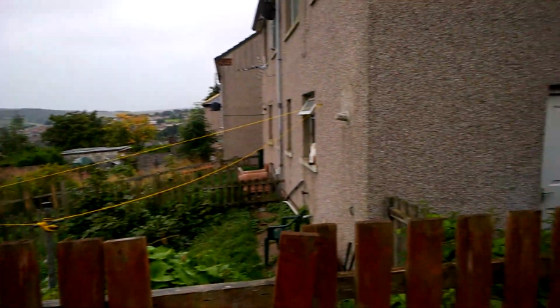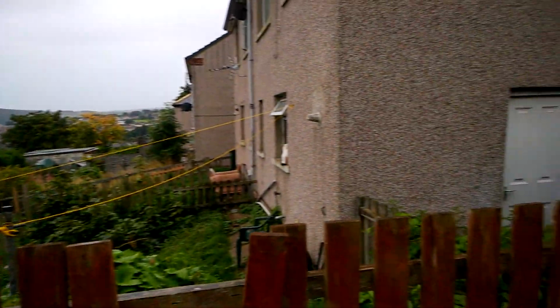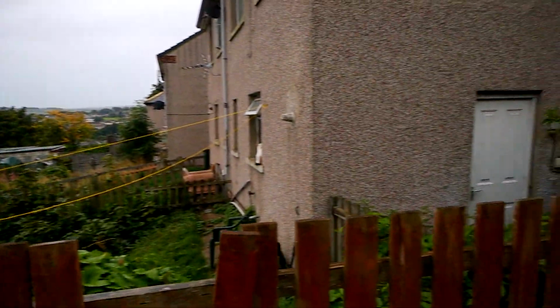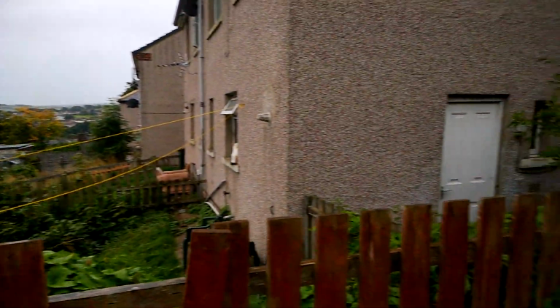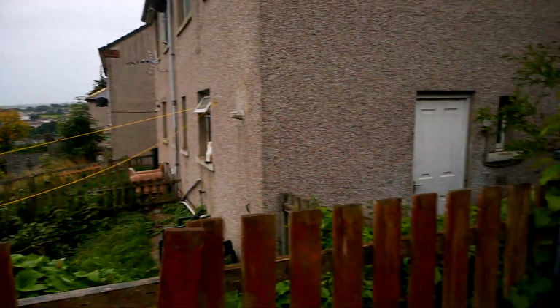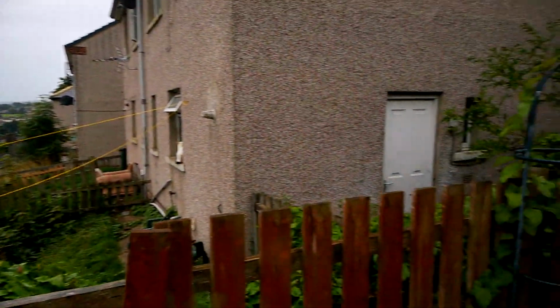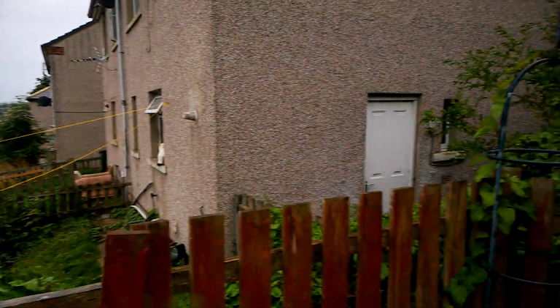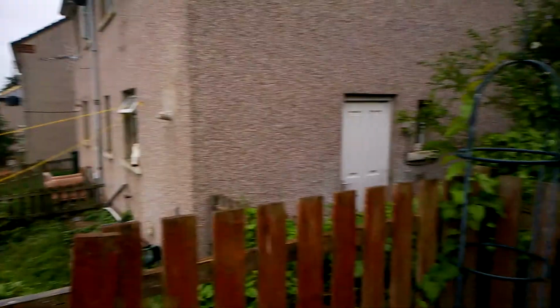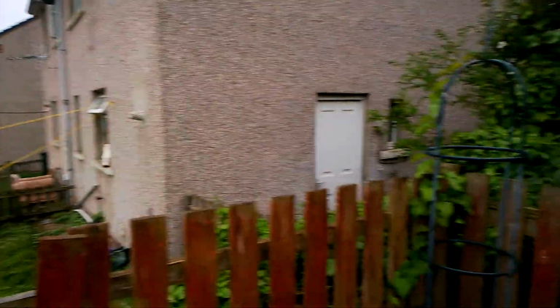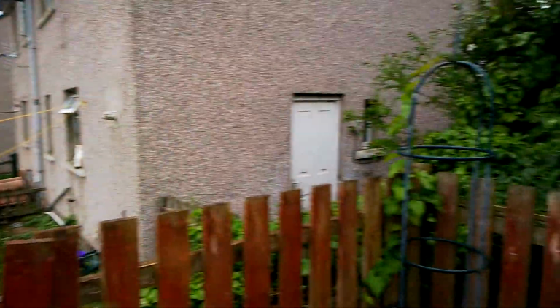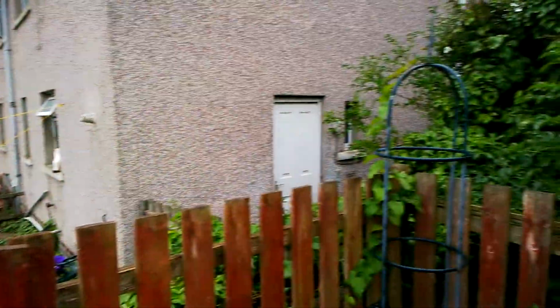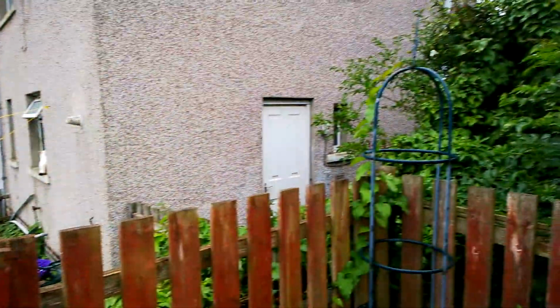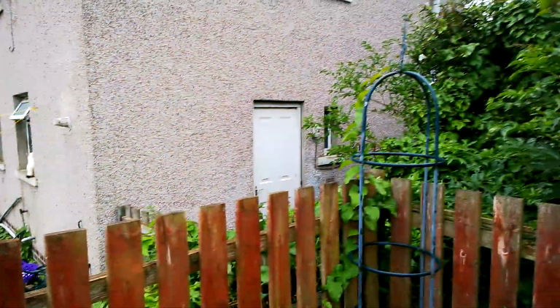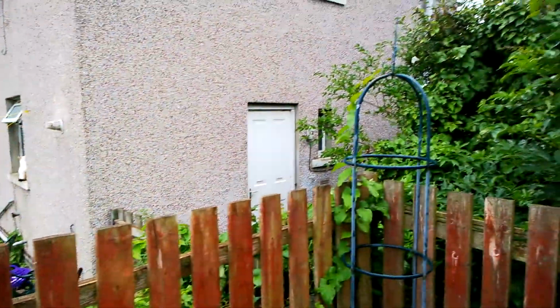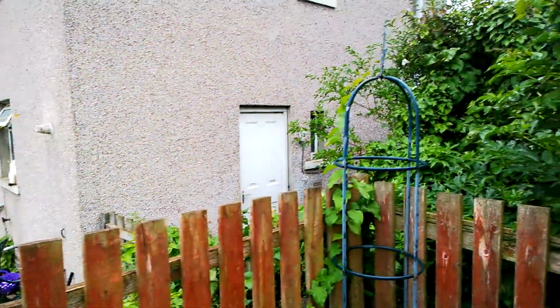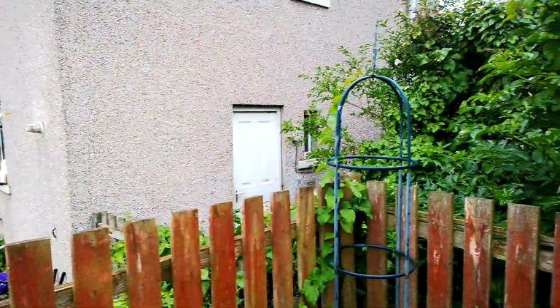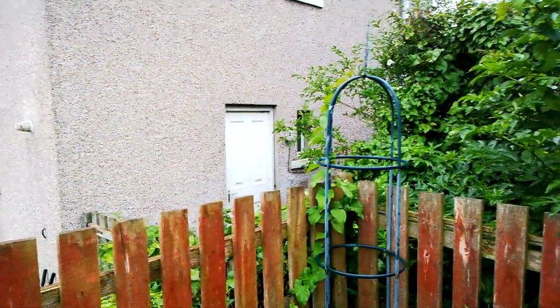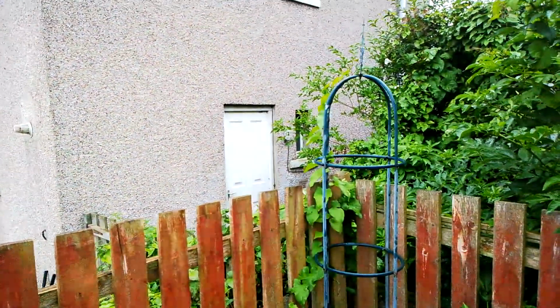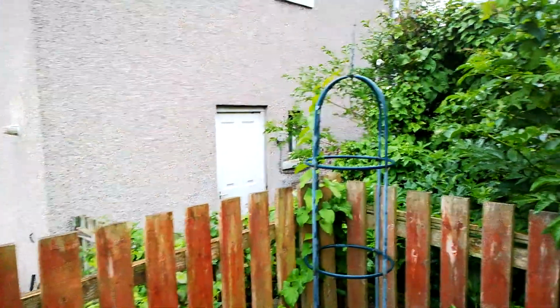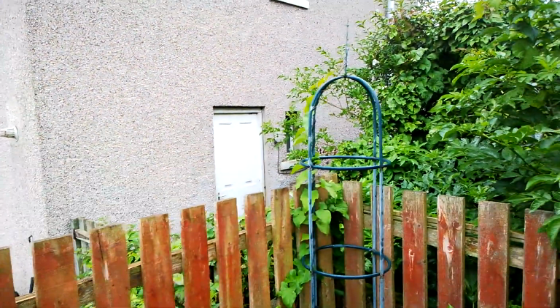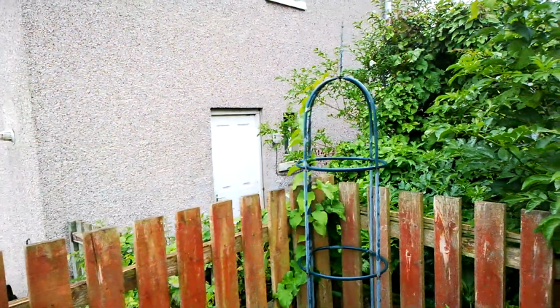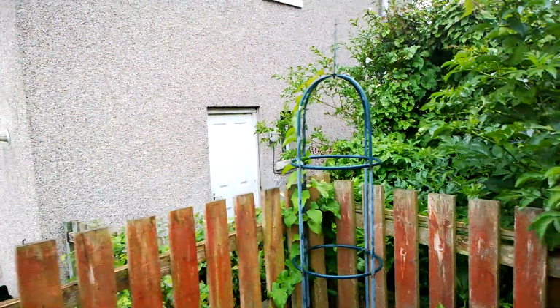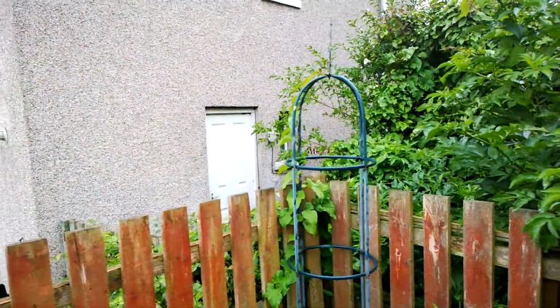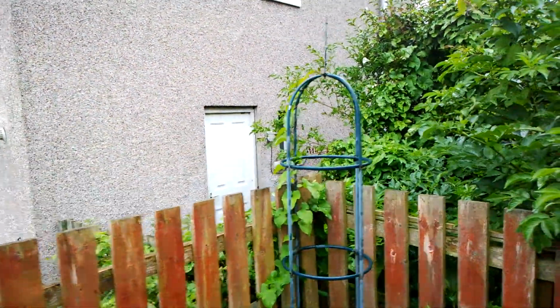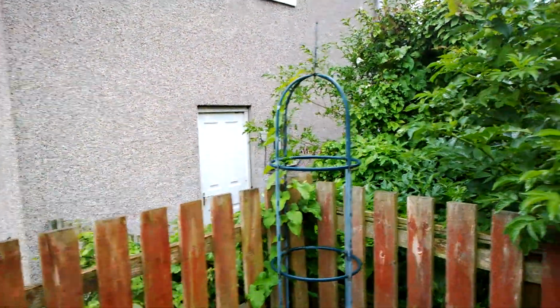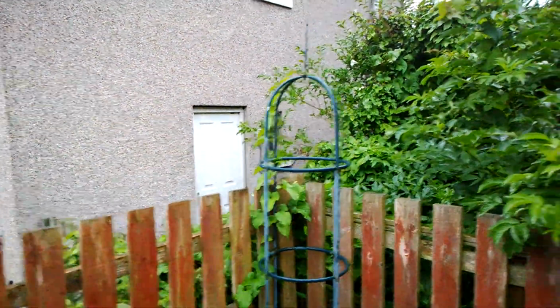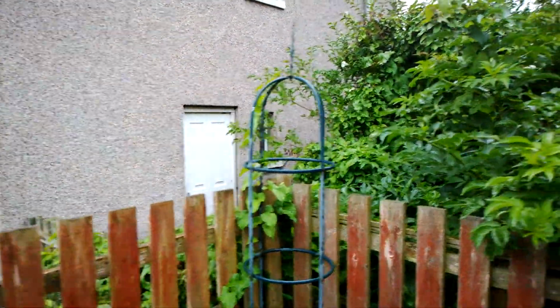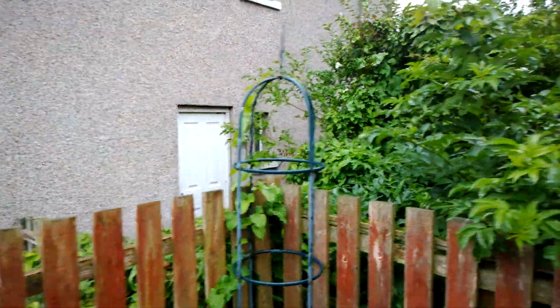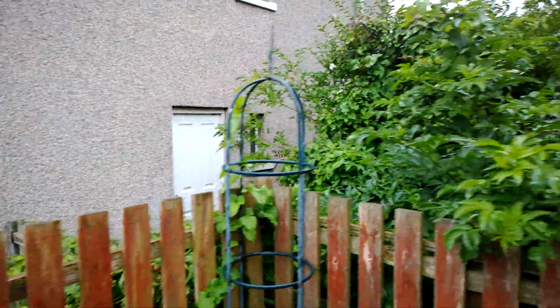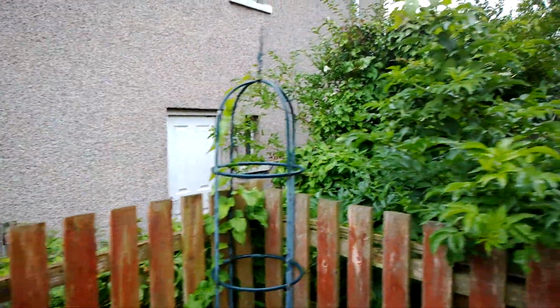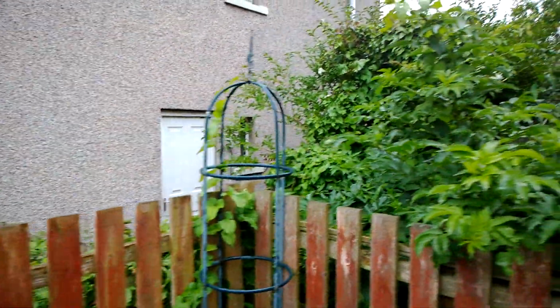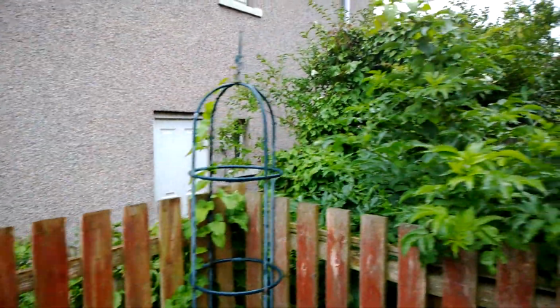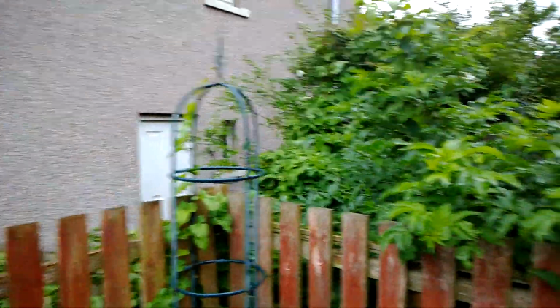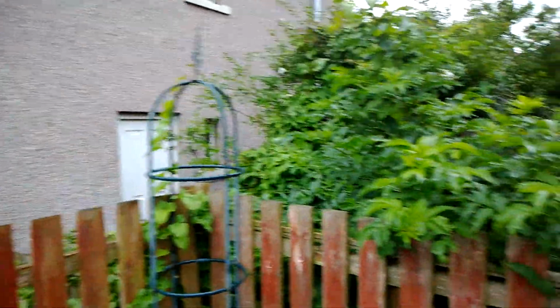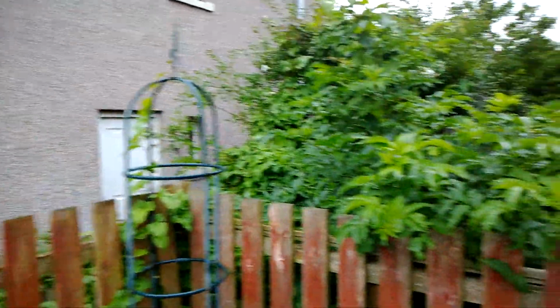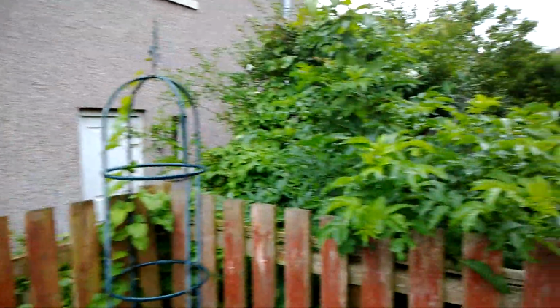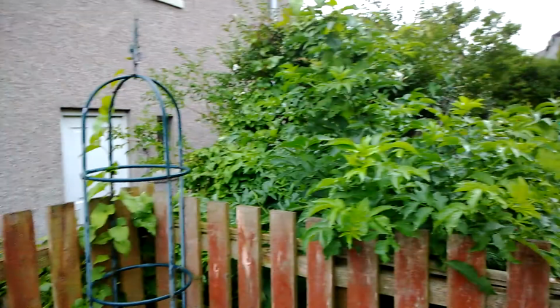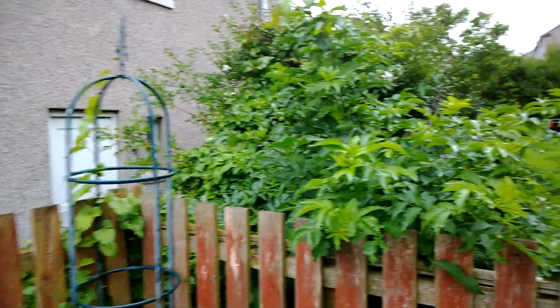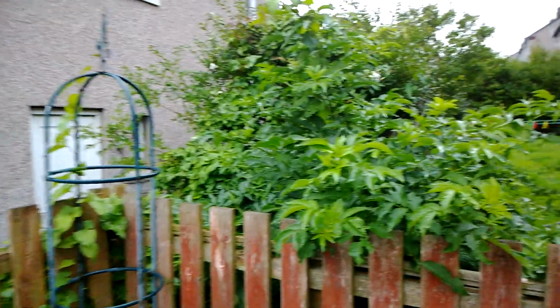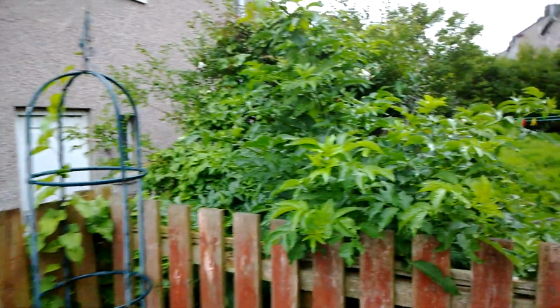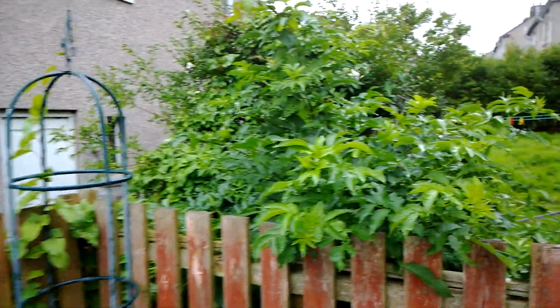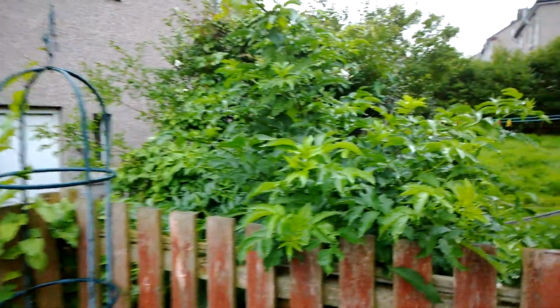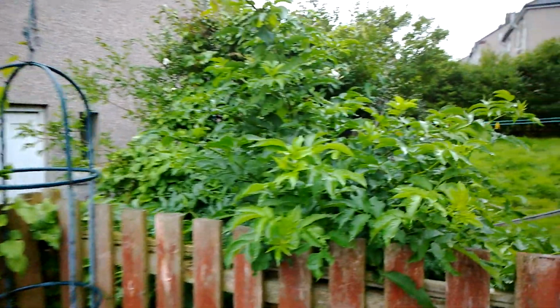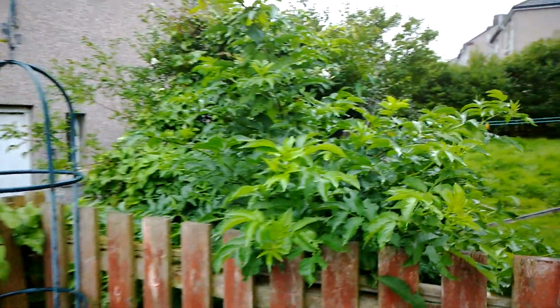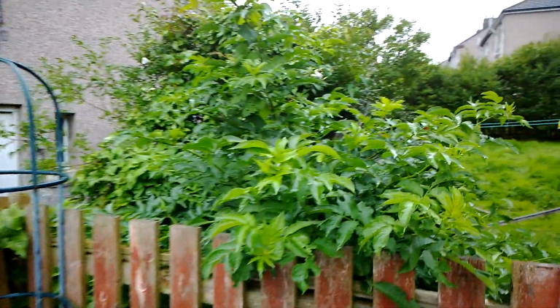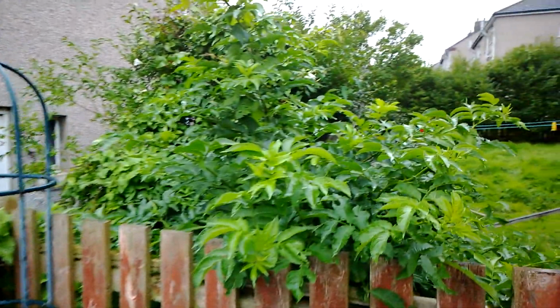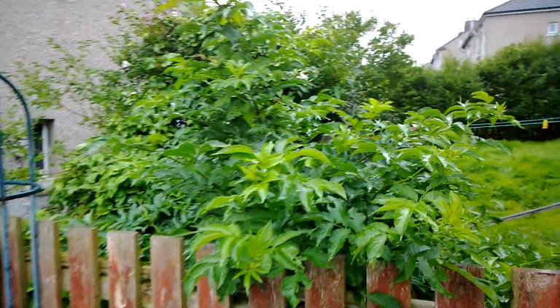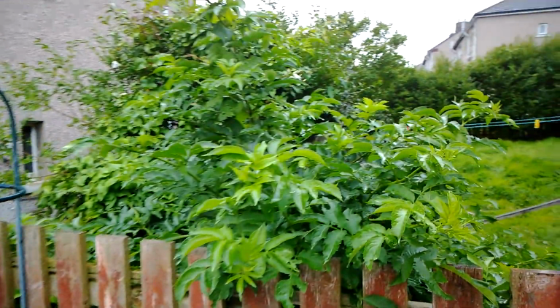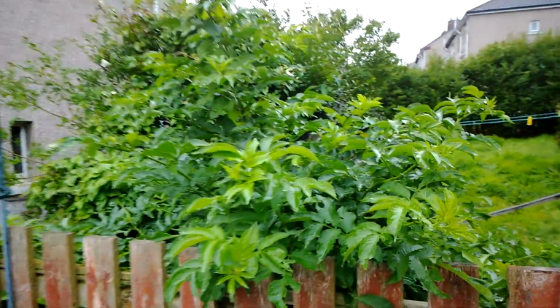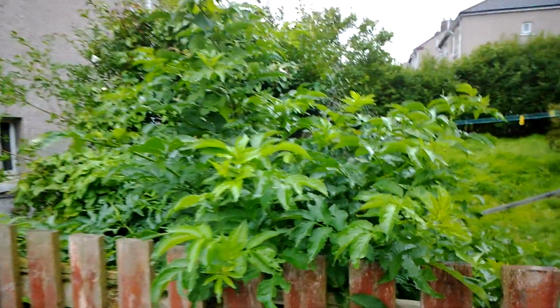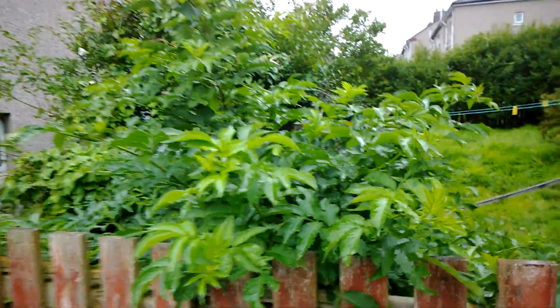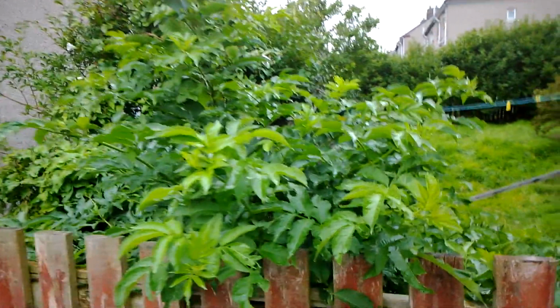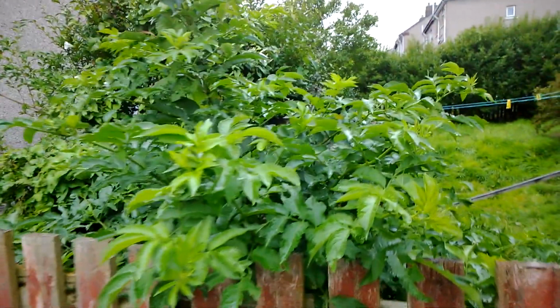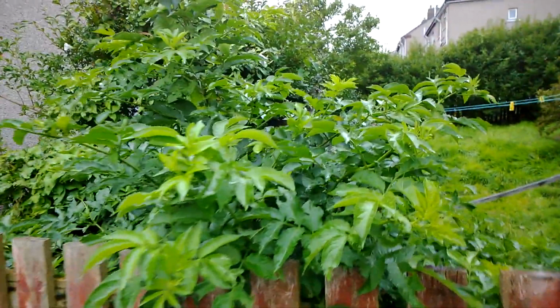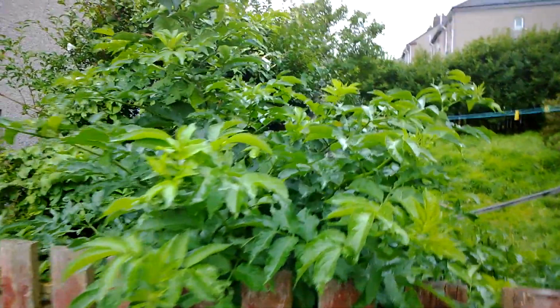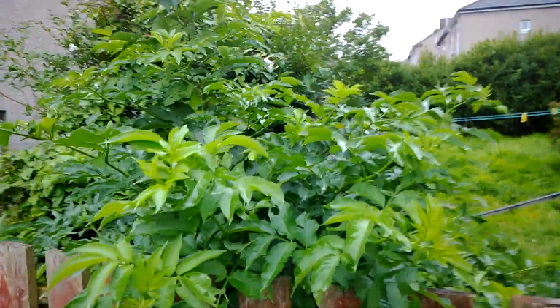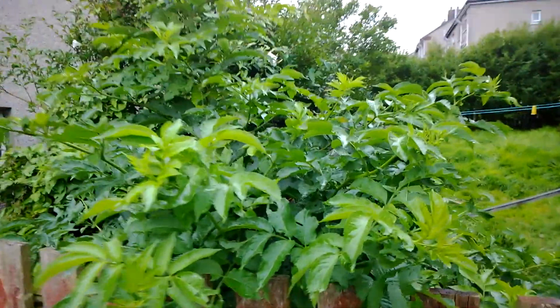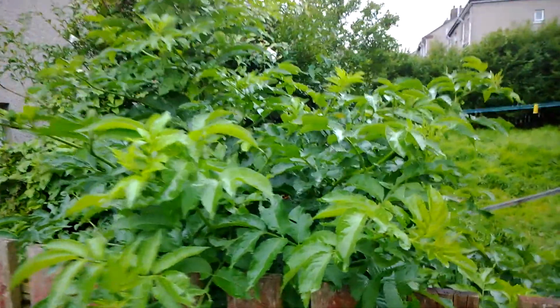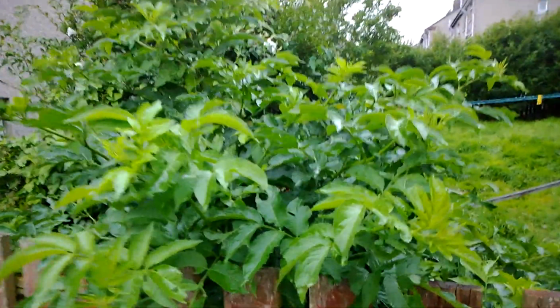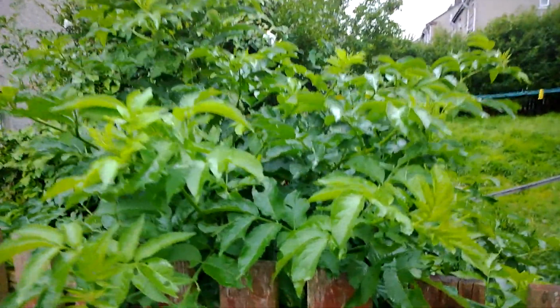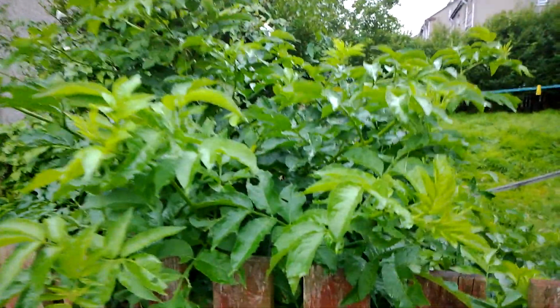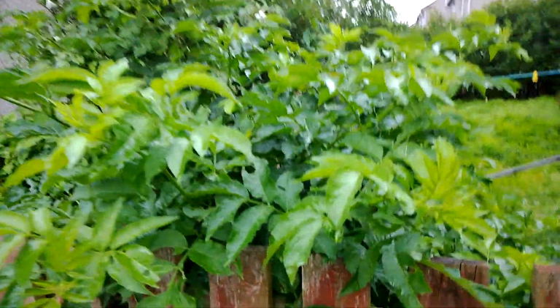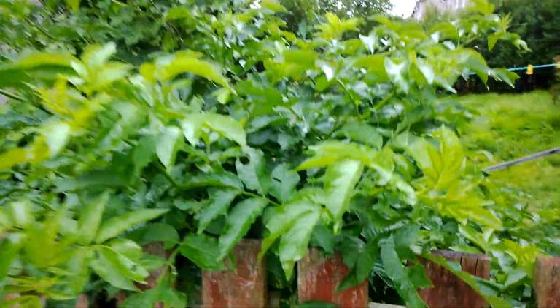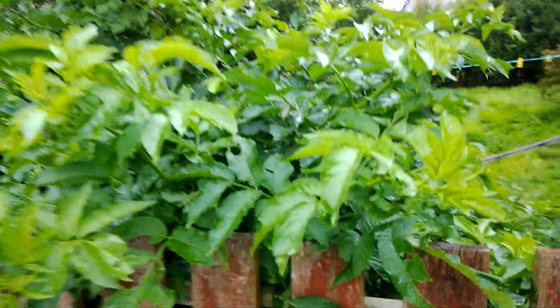But what do you think? Does it look as good? Does it look bad? Or does it look better? As always, let me know in those comments down below.